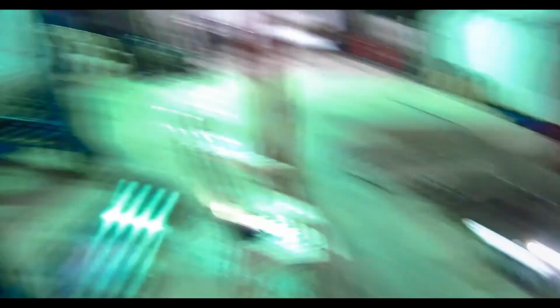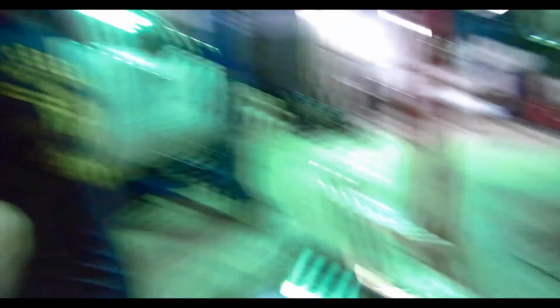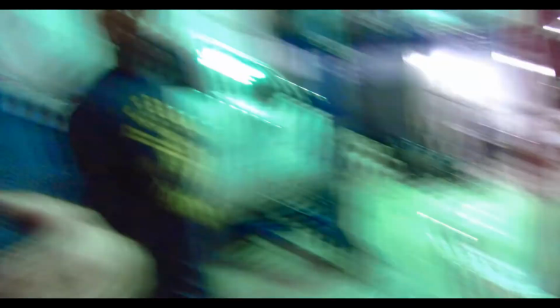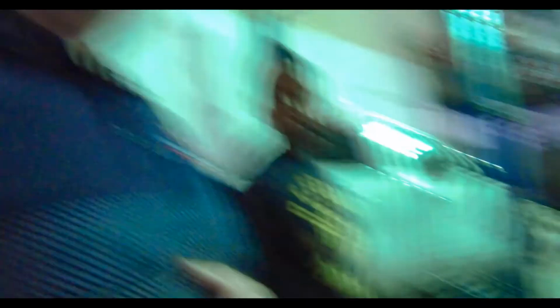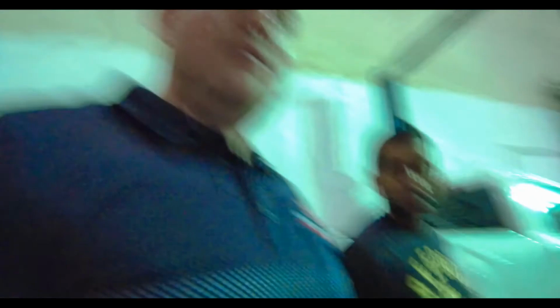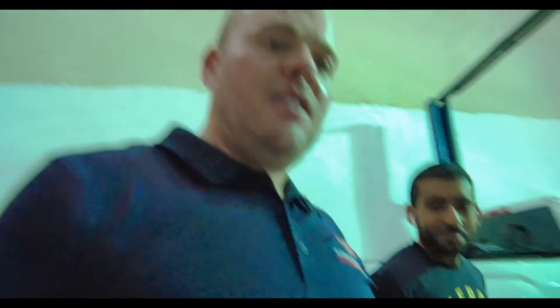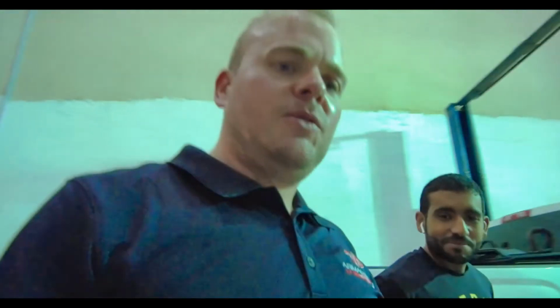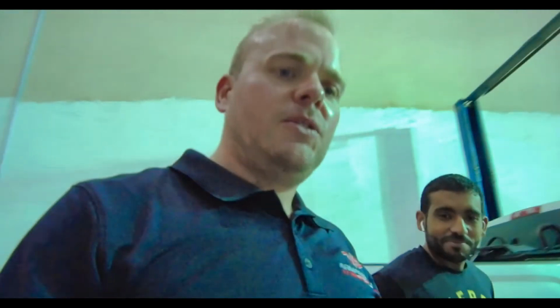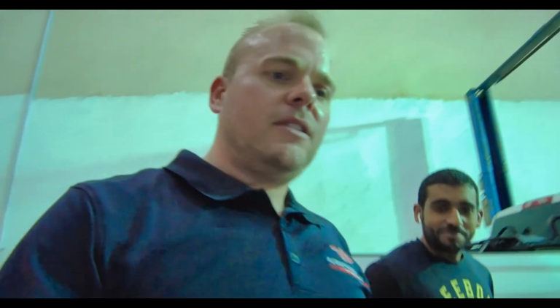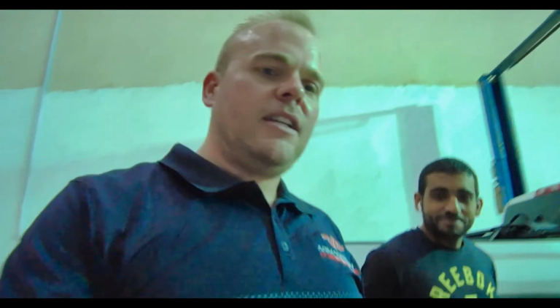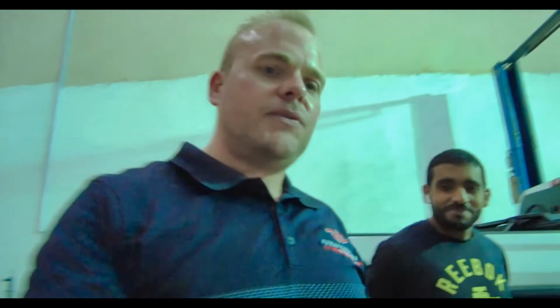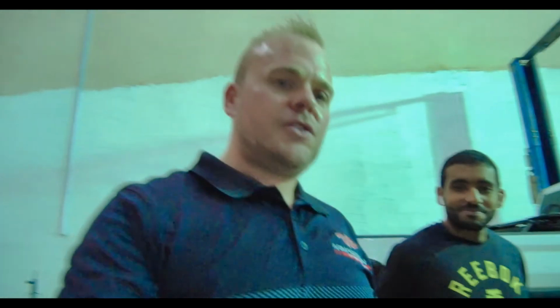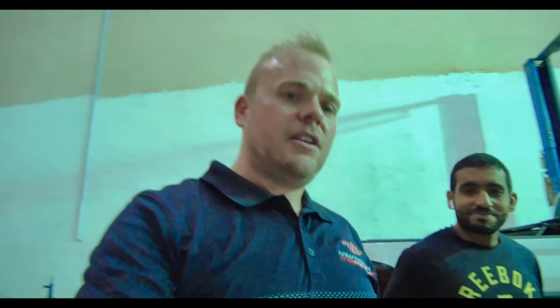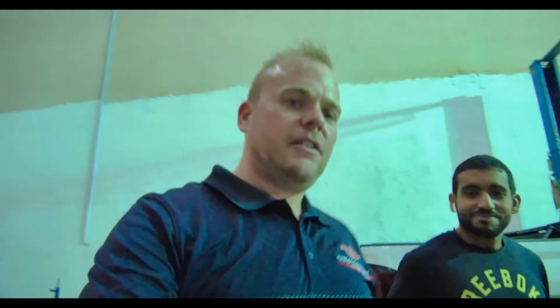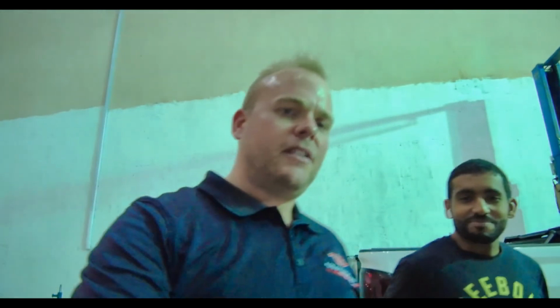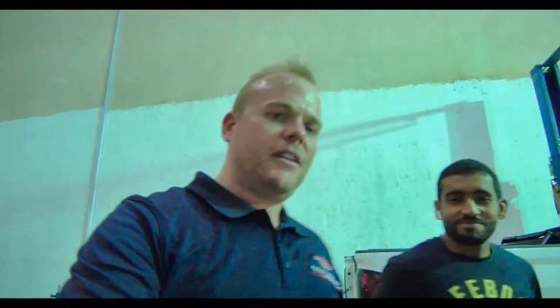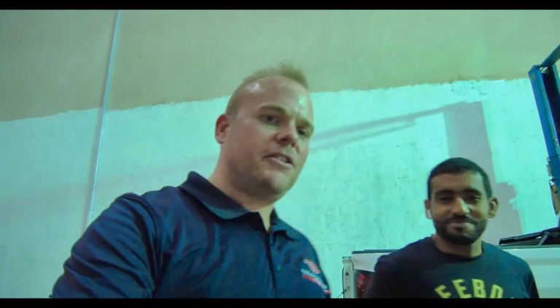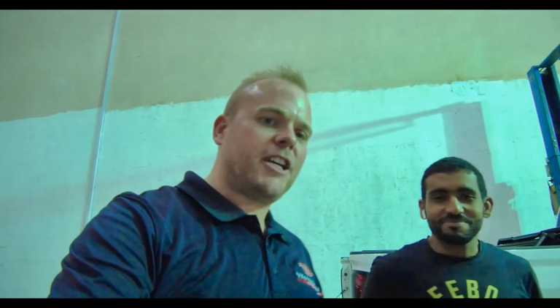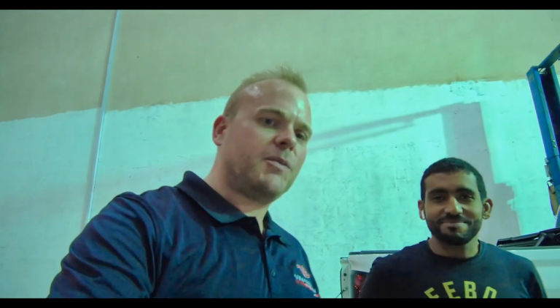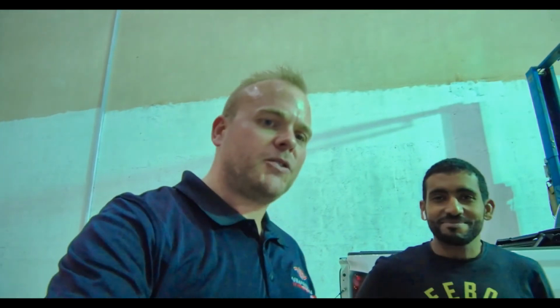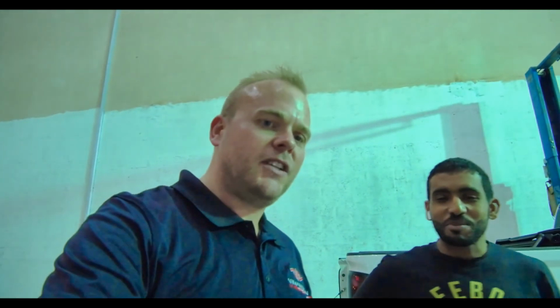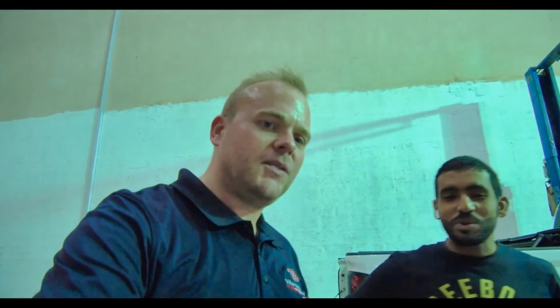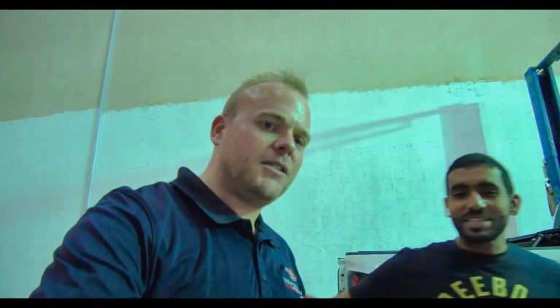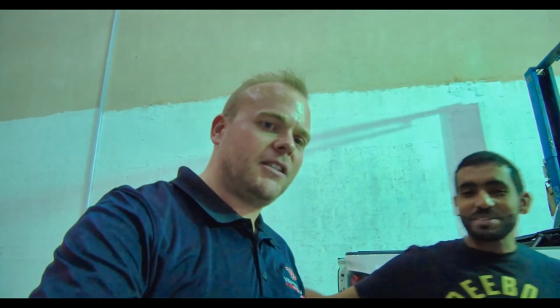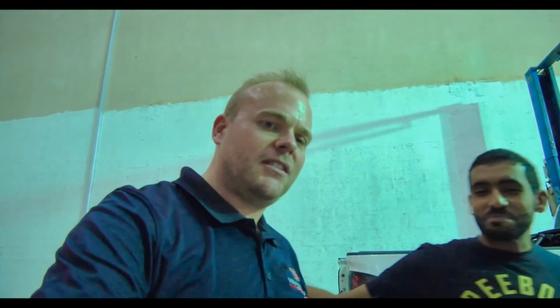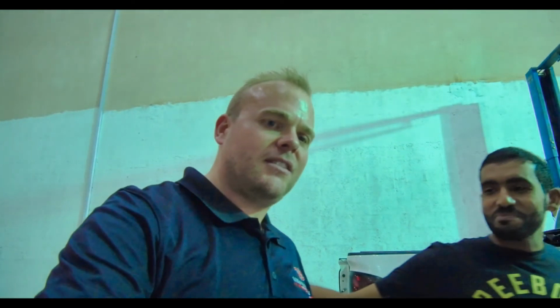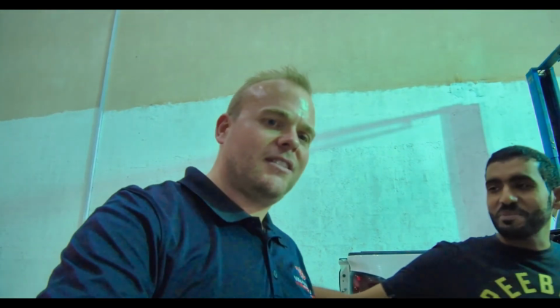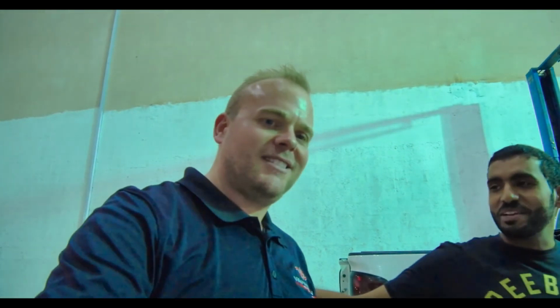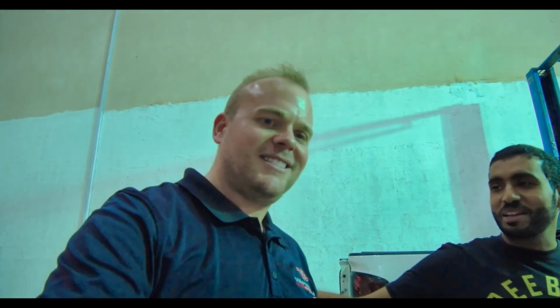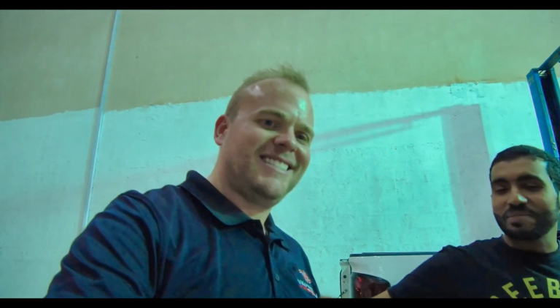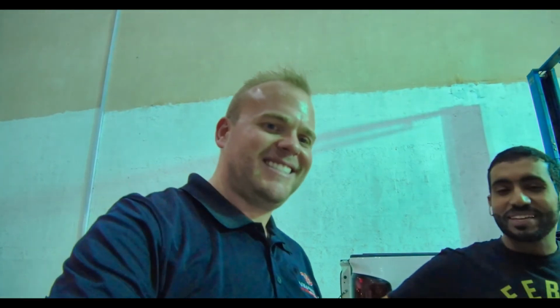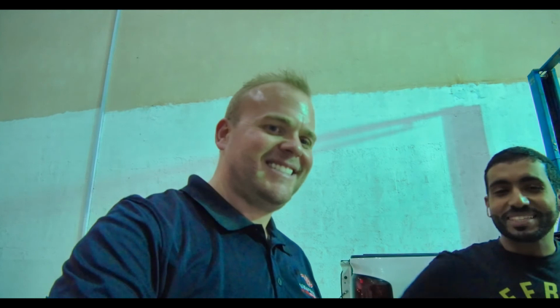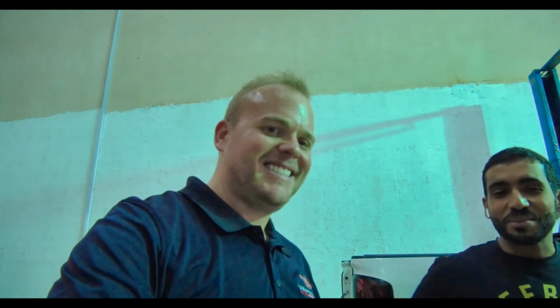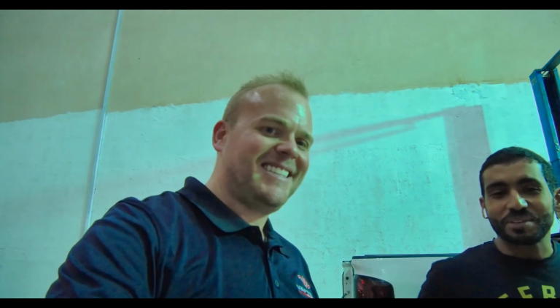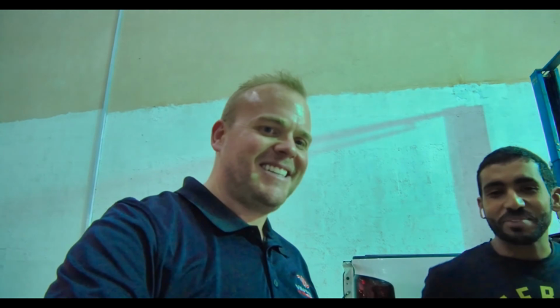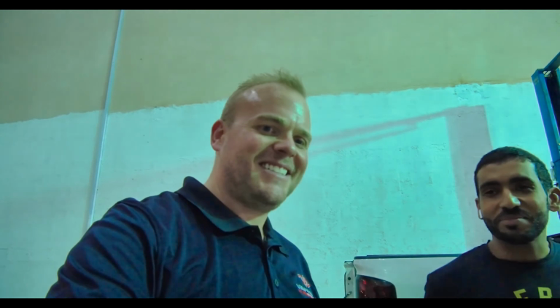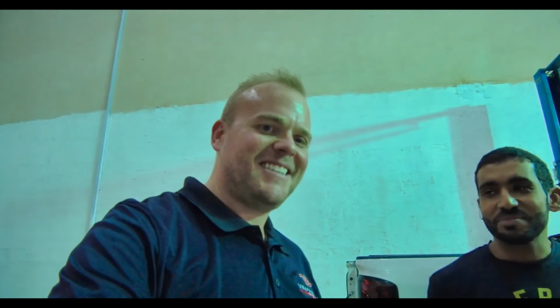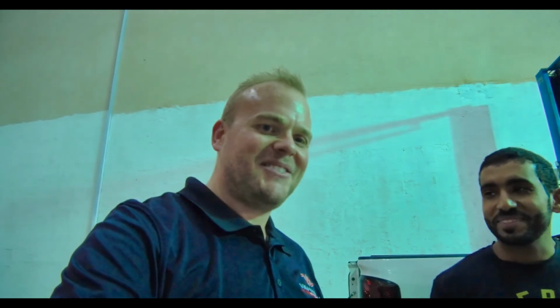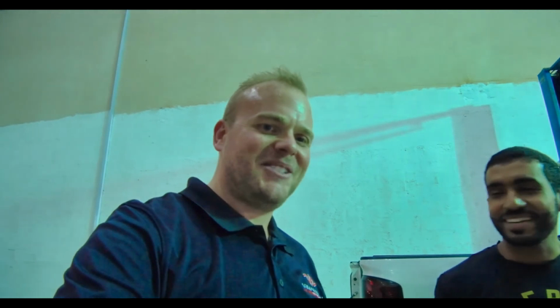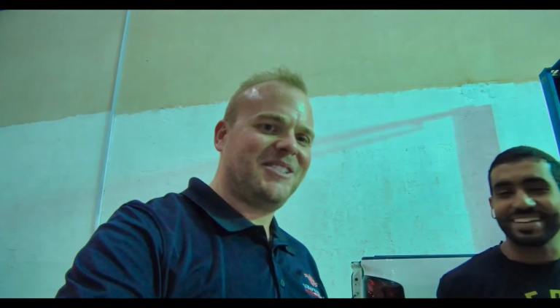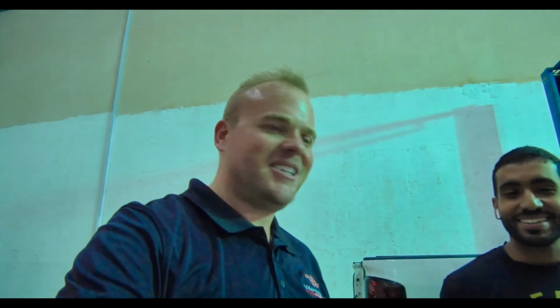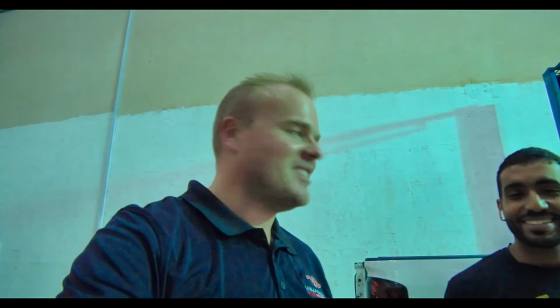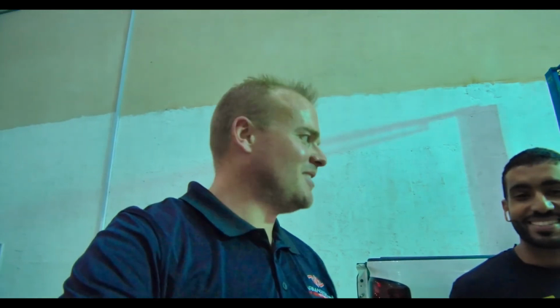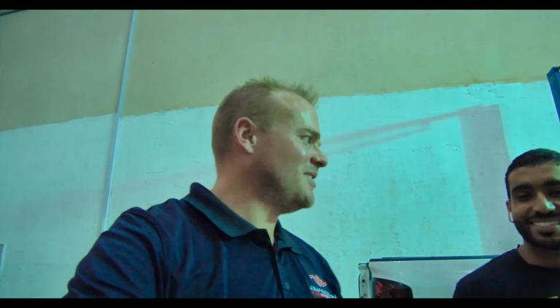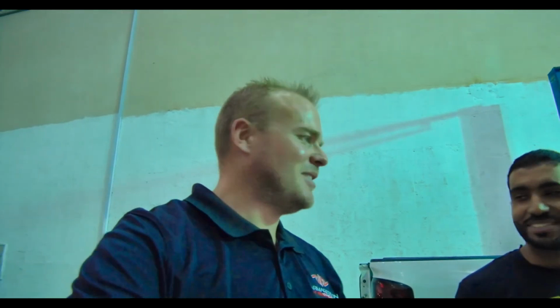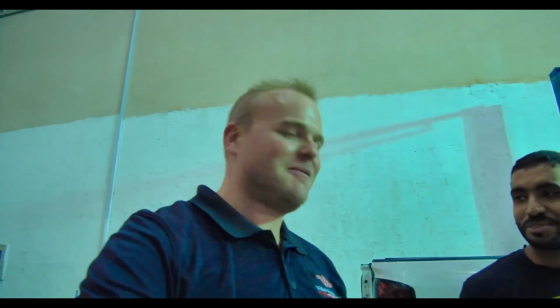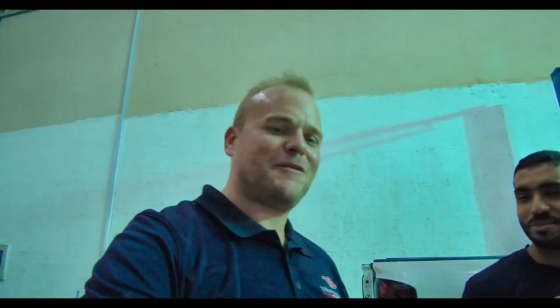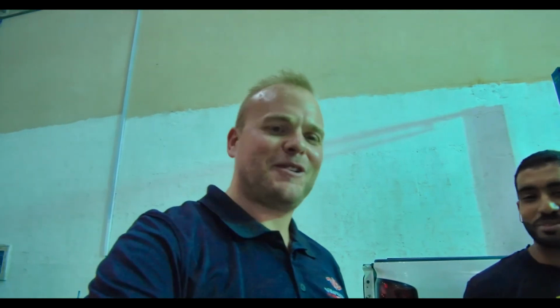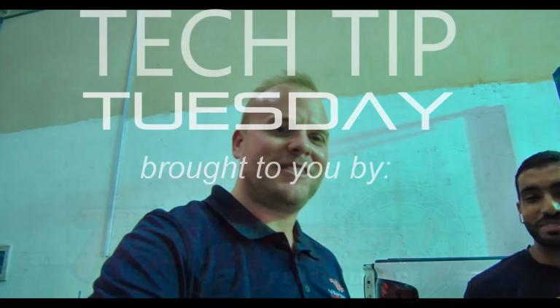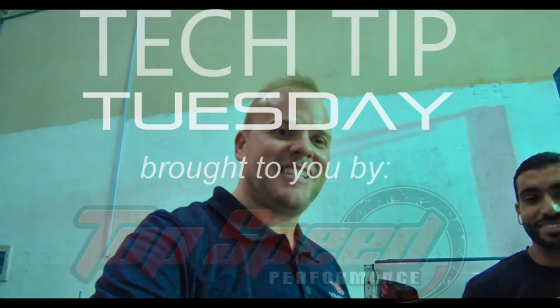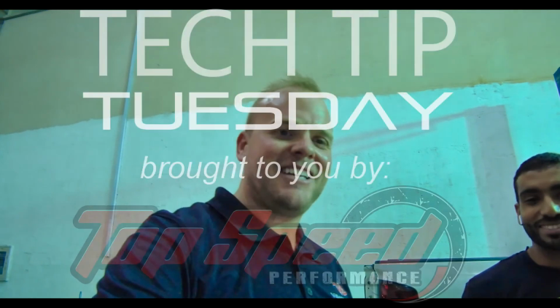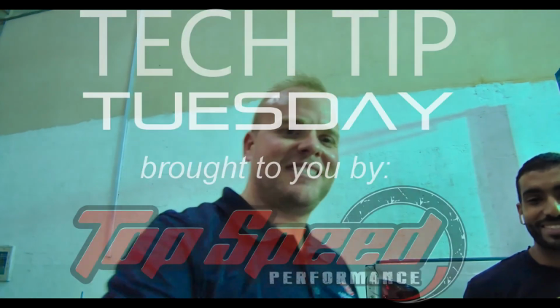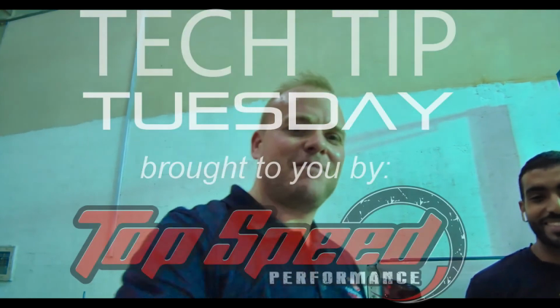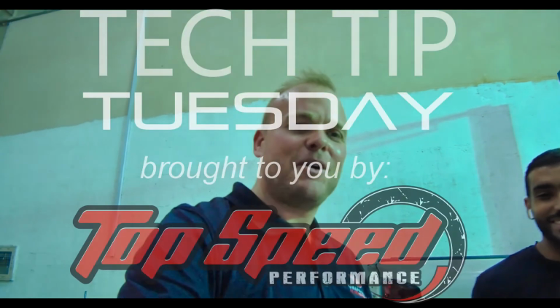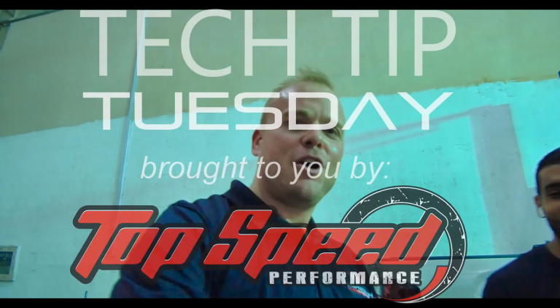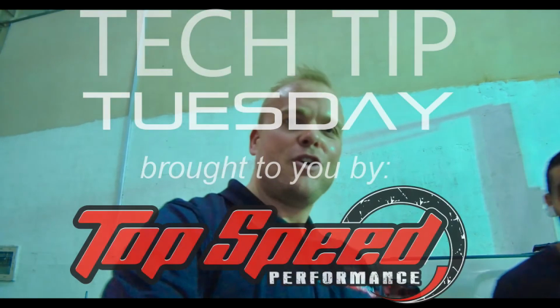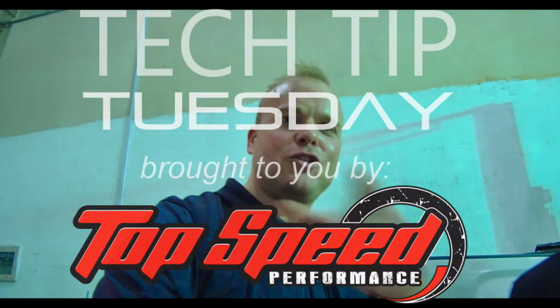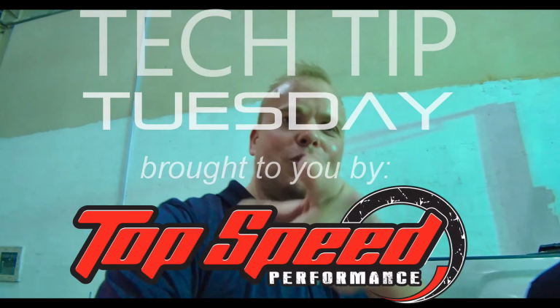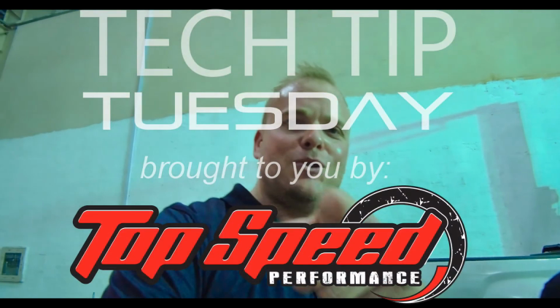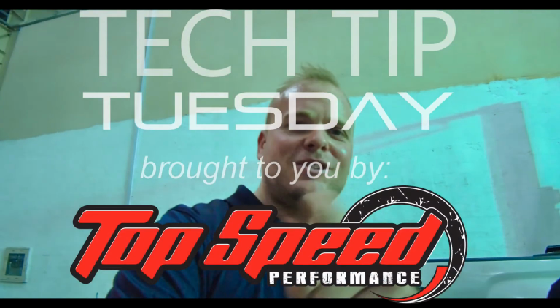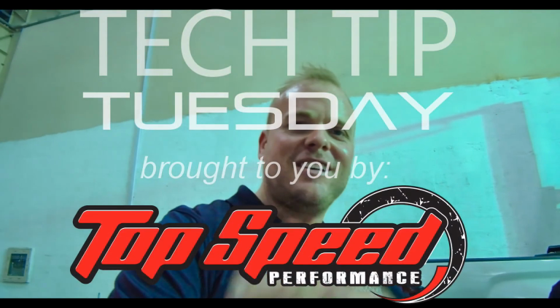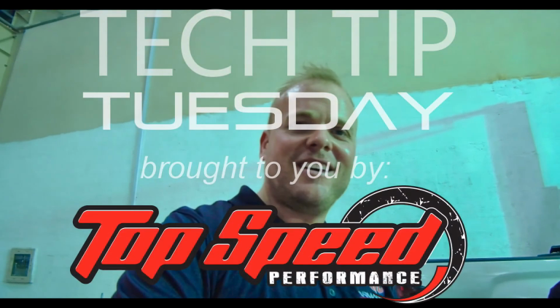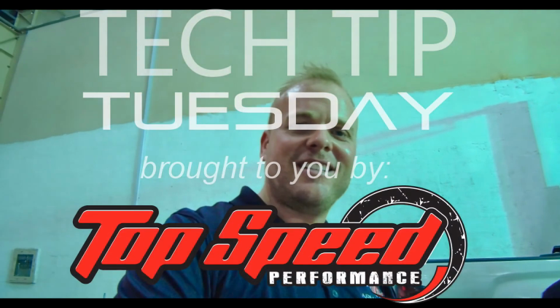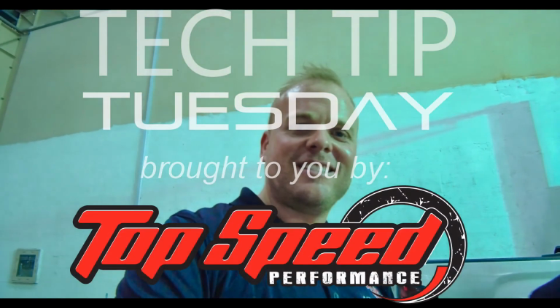And Abdullah, thanks for sharing your expertise with us. We'll see you guys next time for Tech Tip Tuesdays.